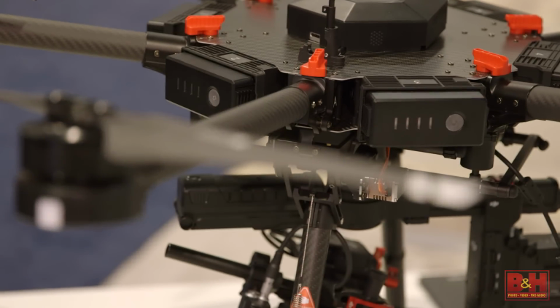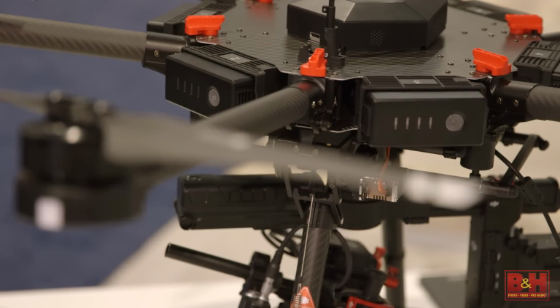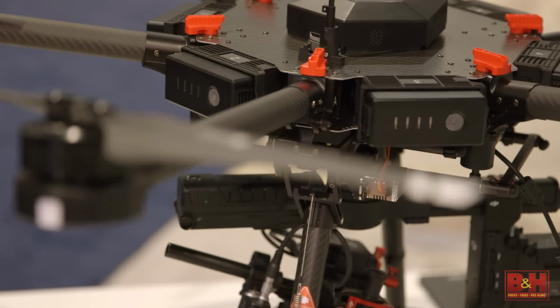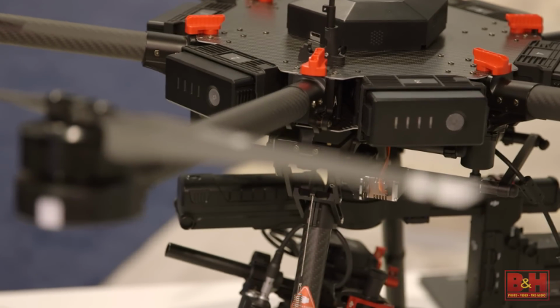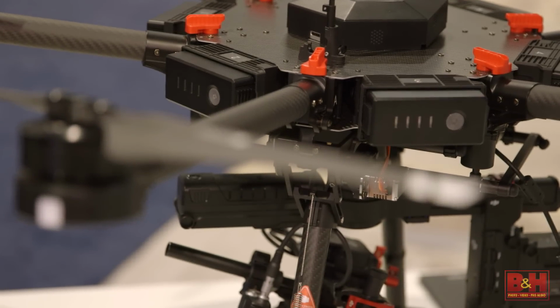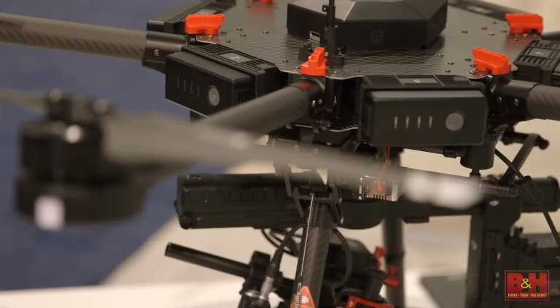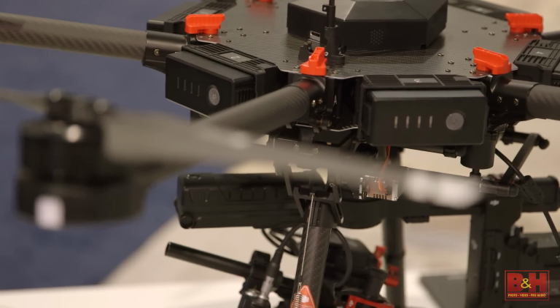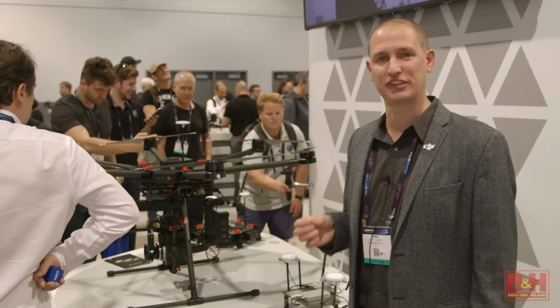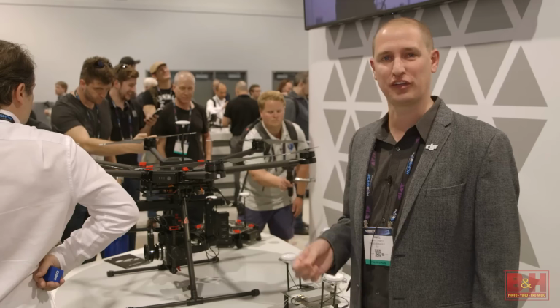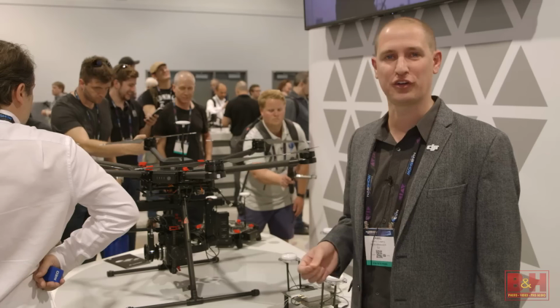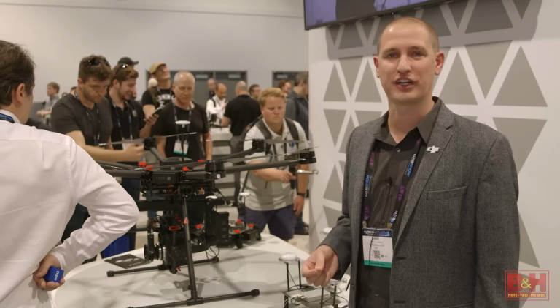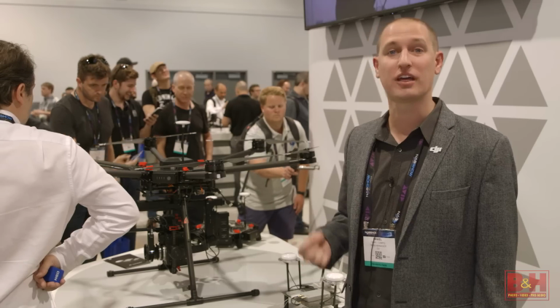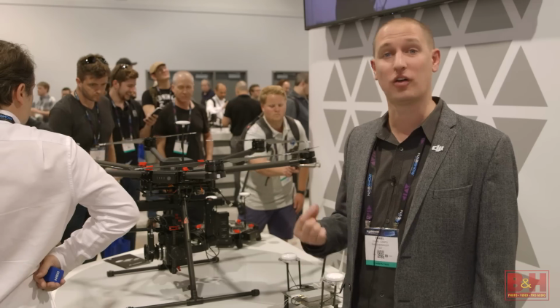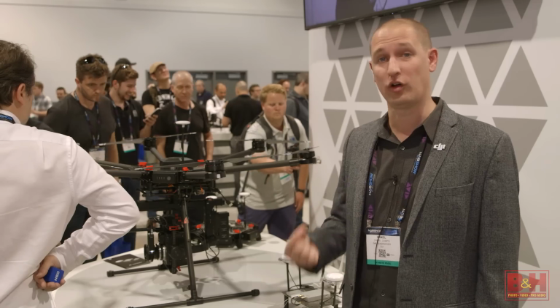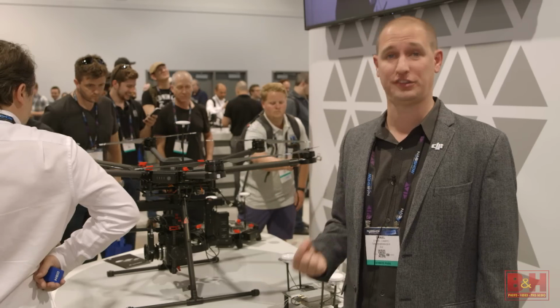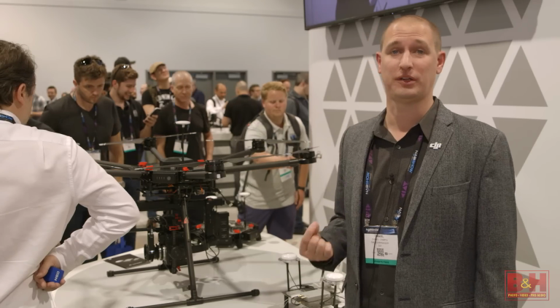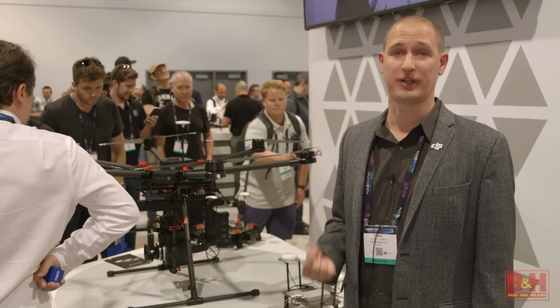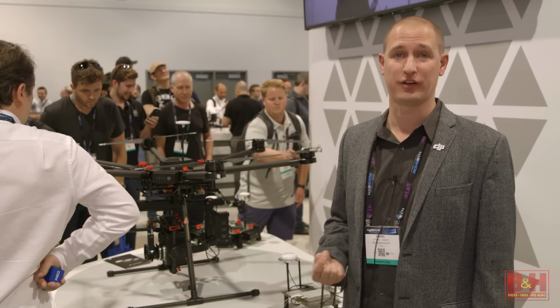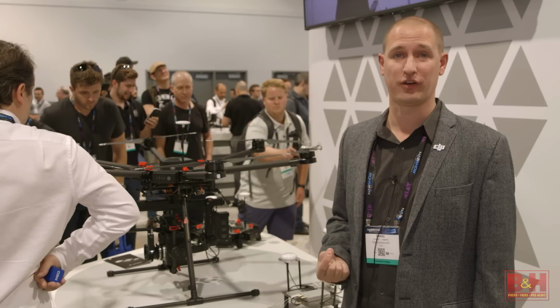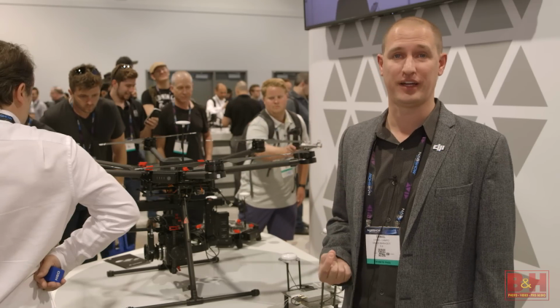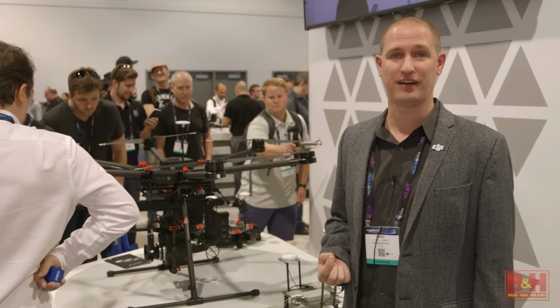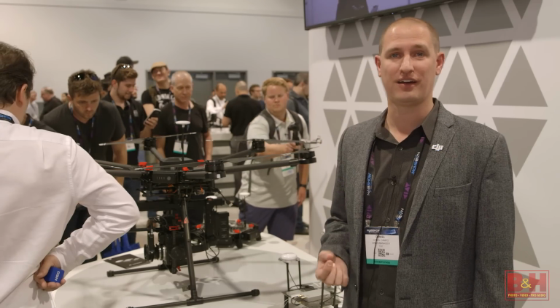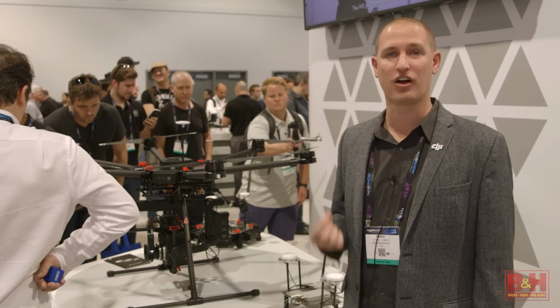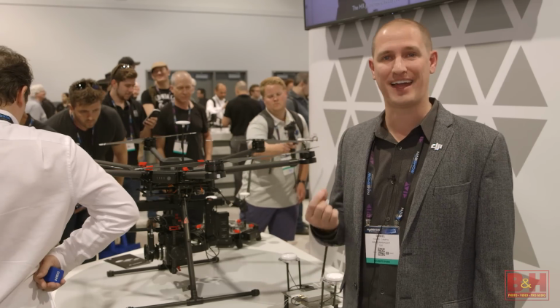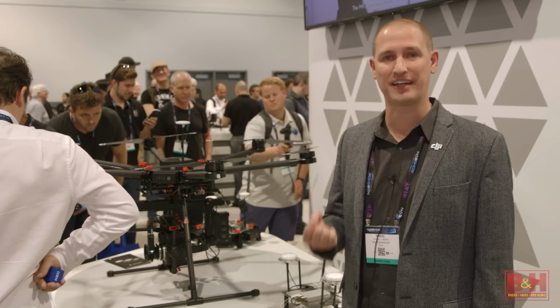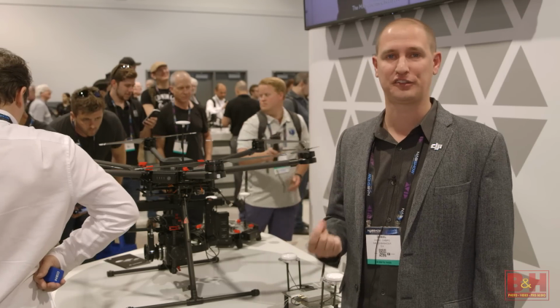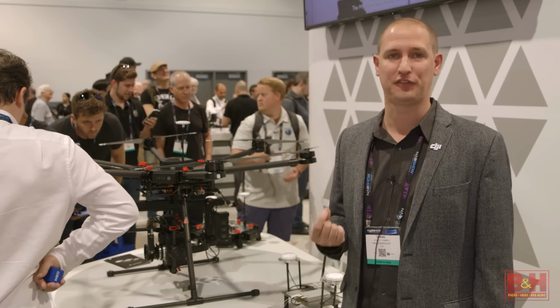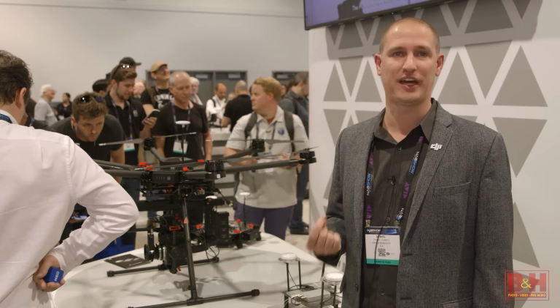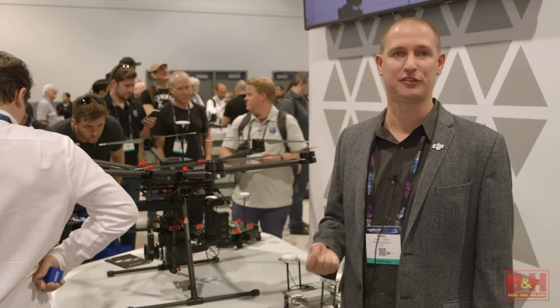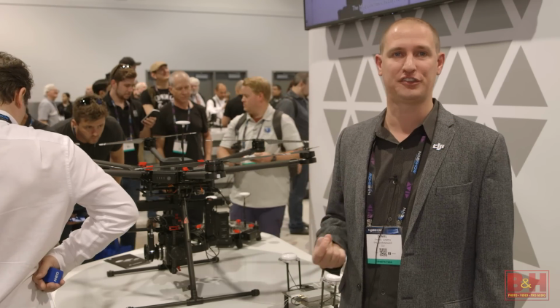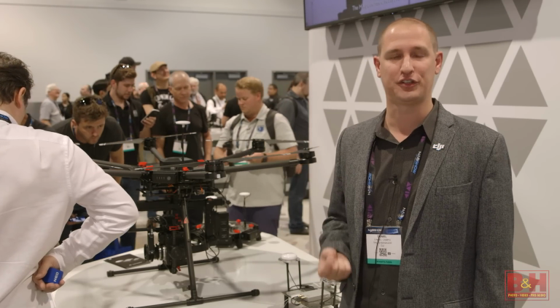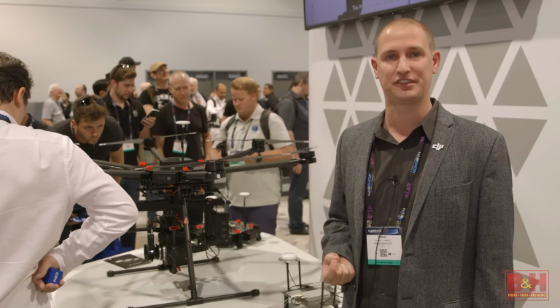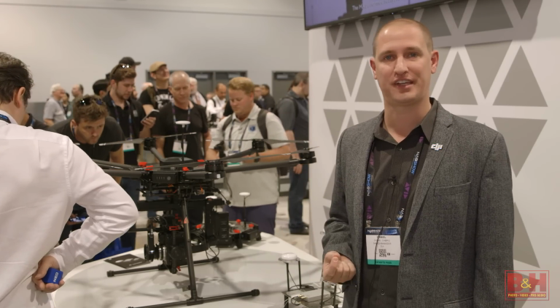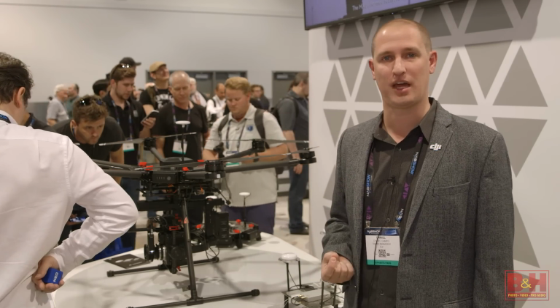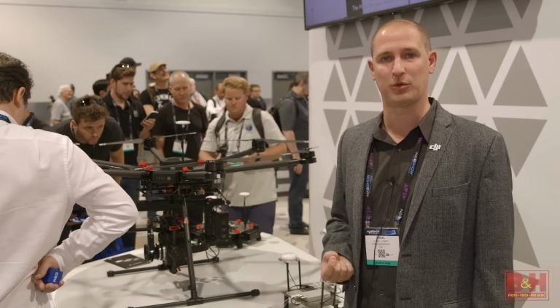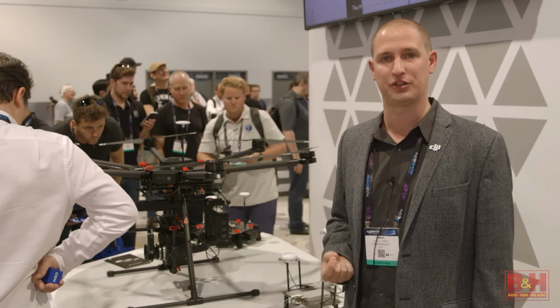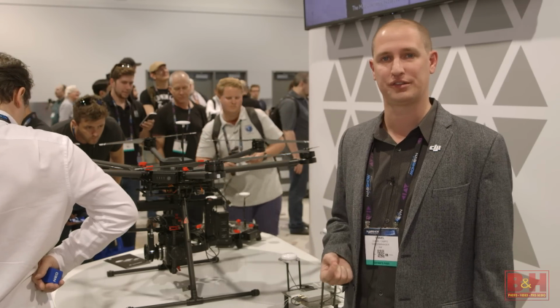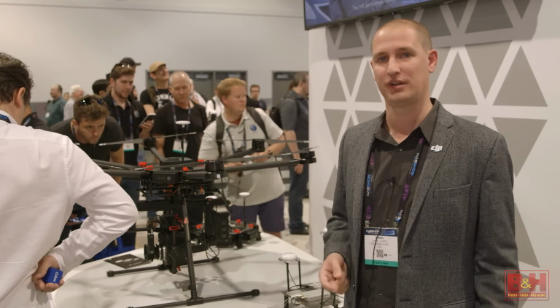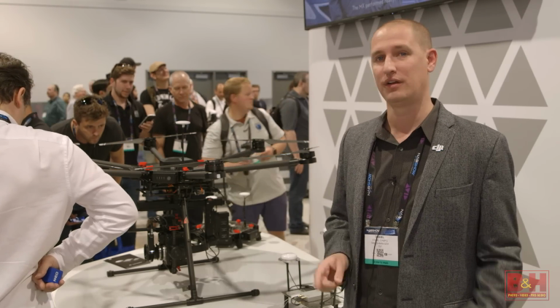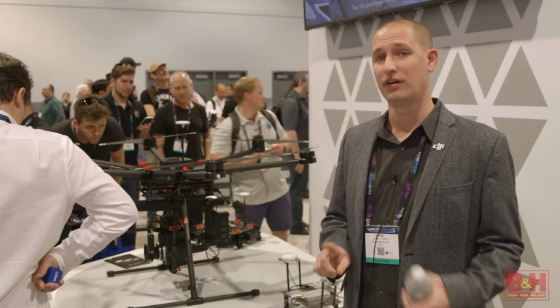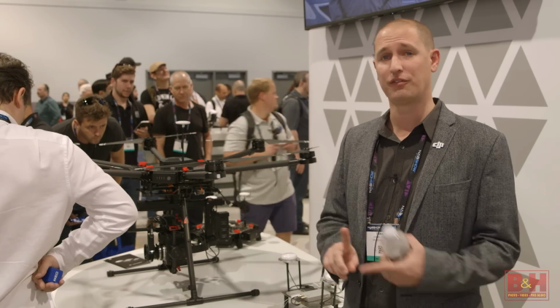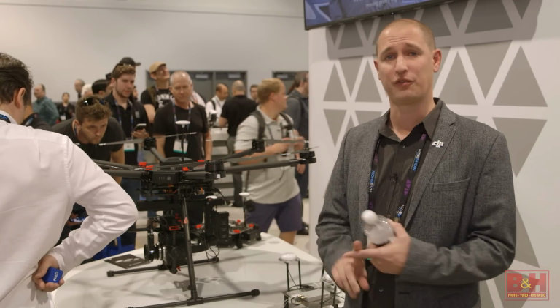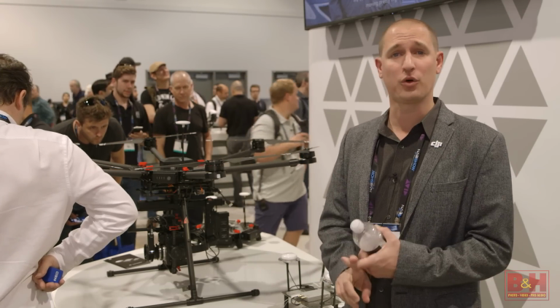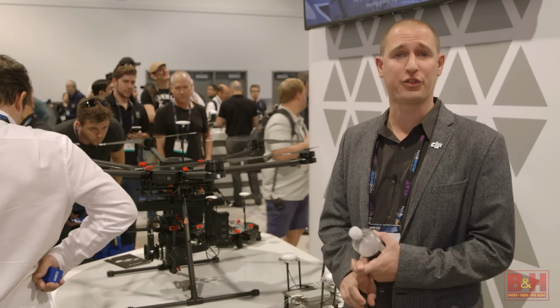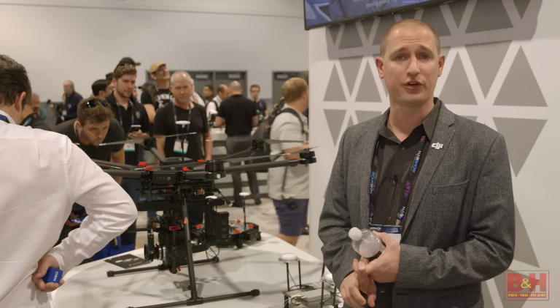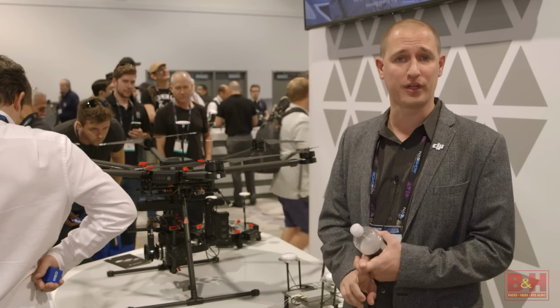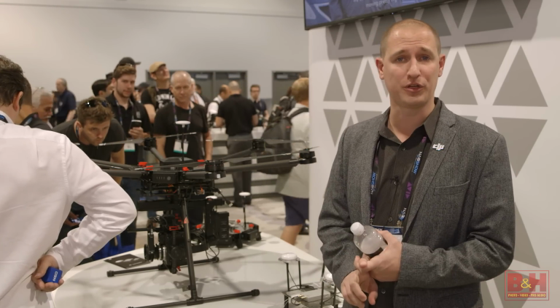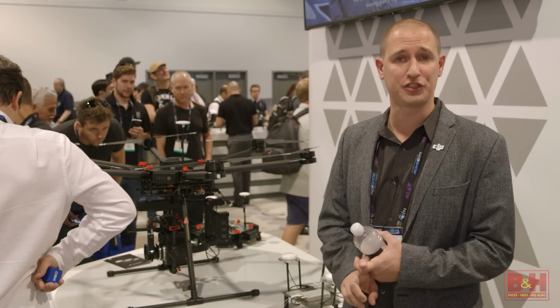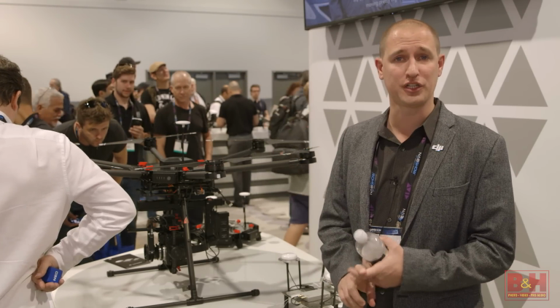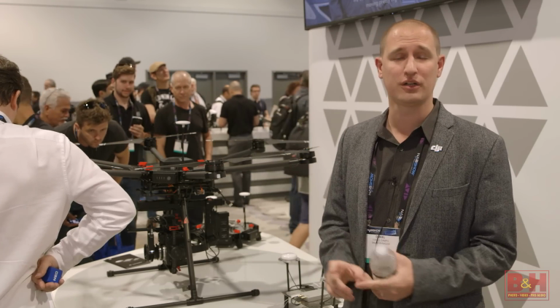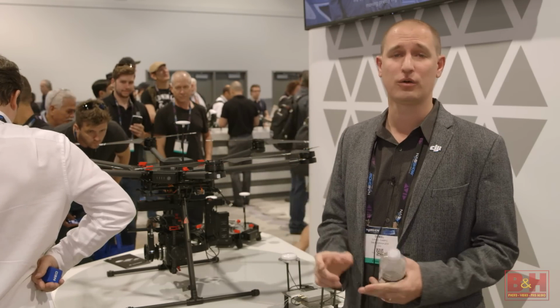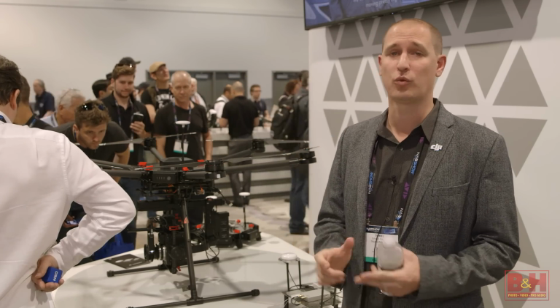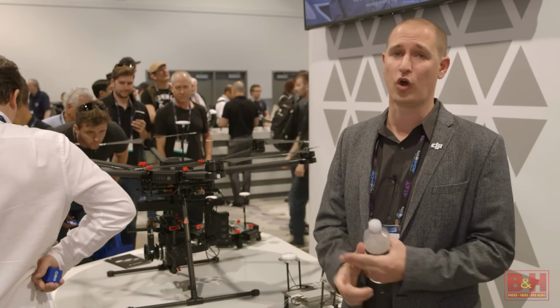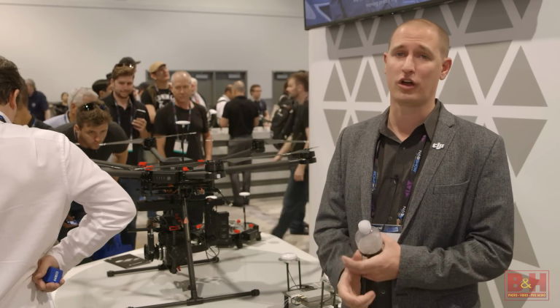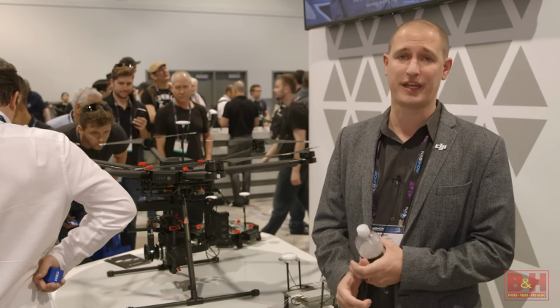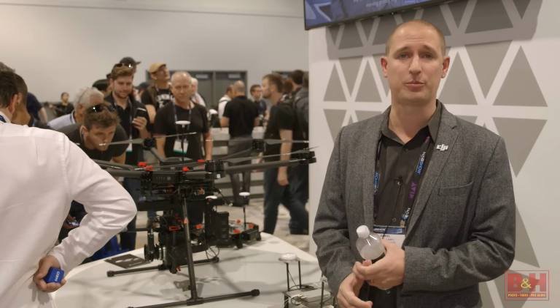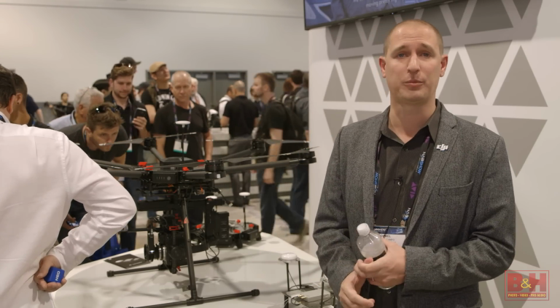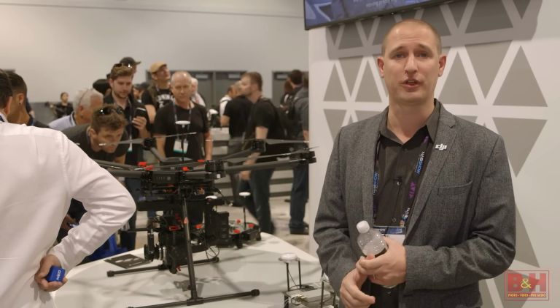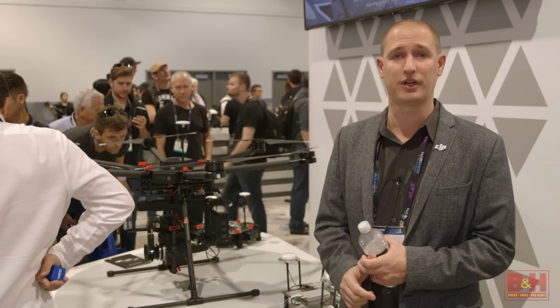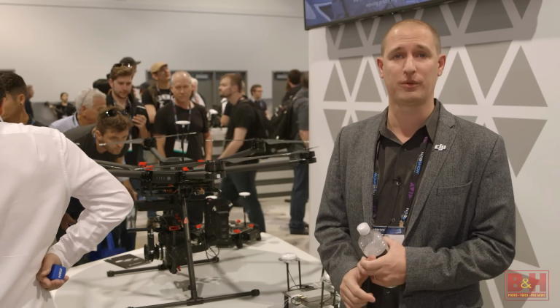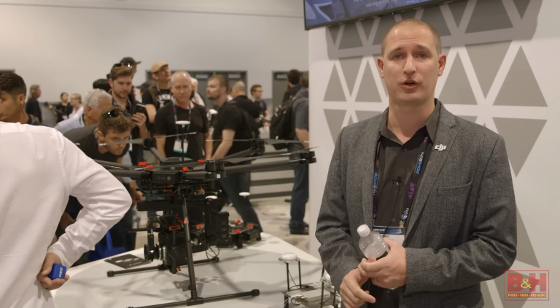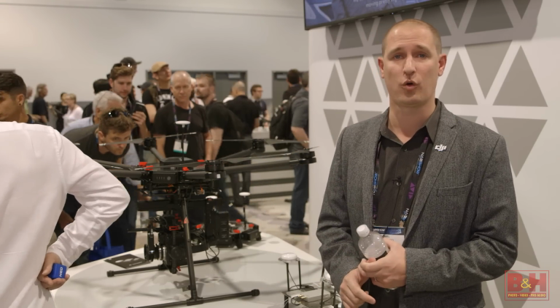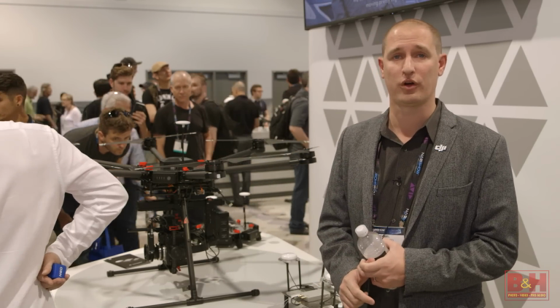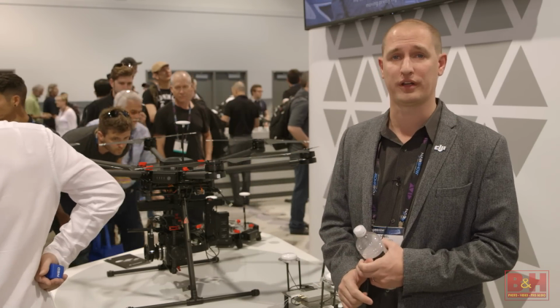The M600 can also integrate our X5 series cameras, featuring a four-thirds imager with raw capability recording.